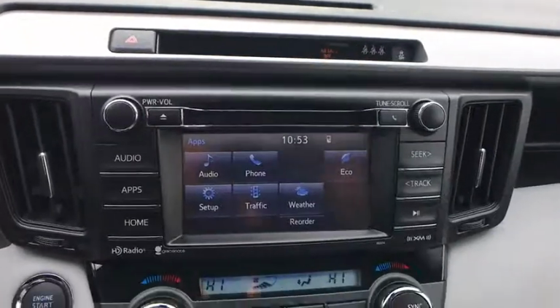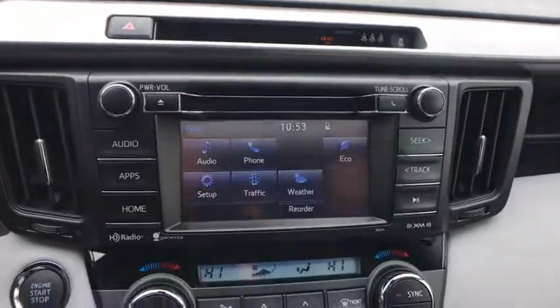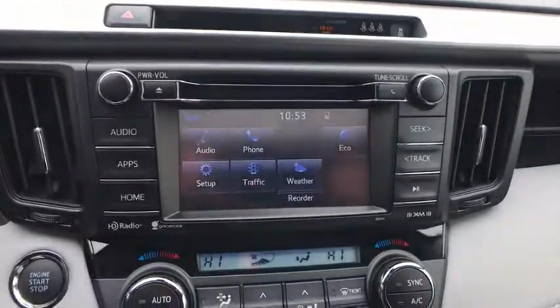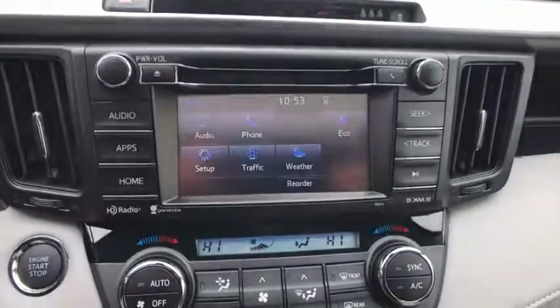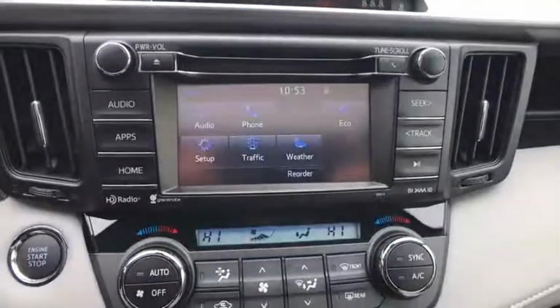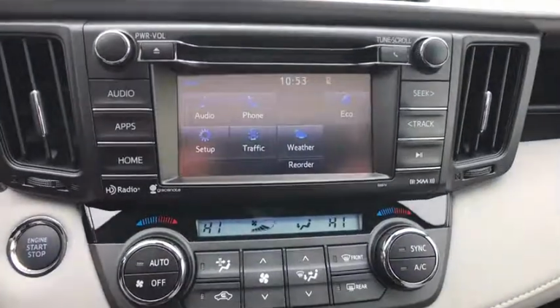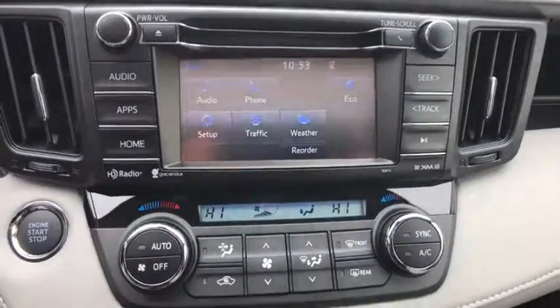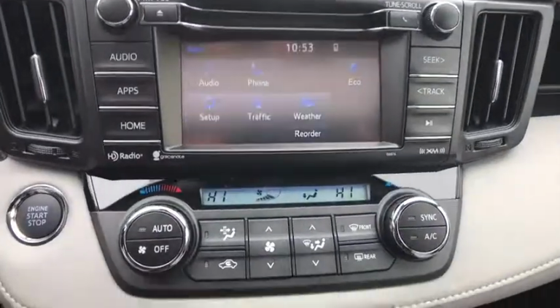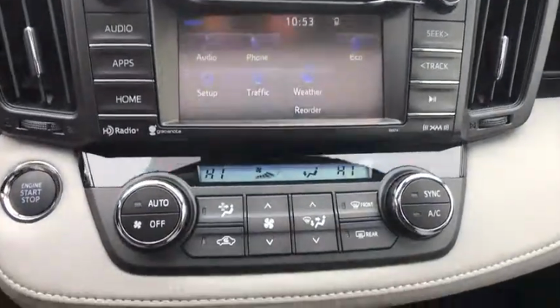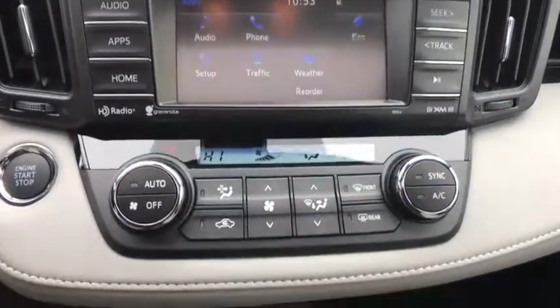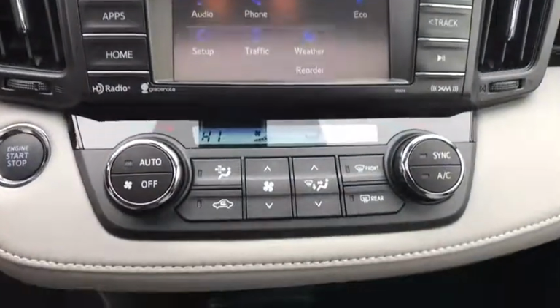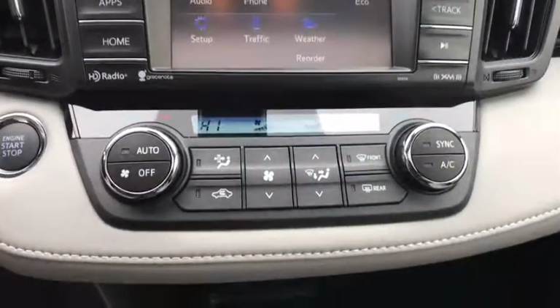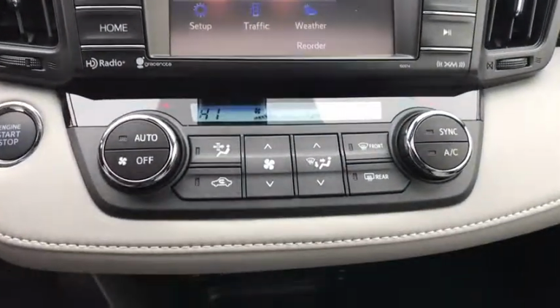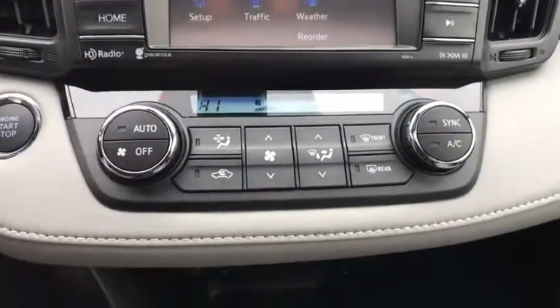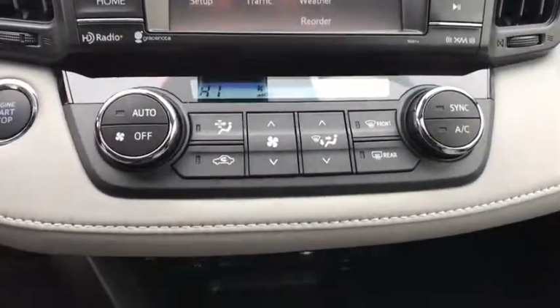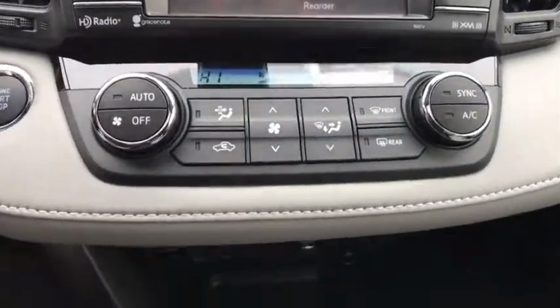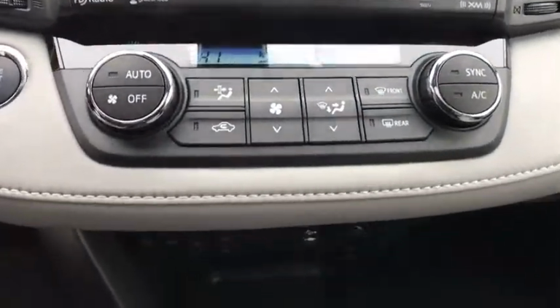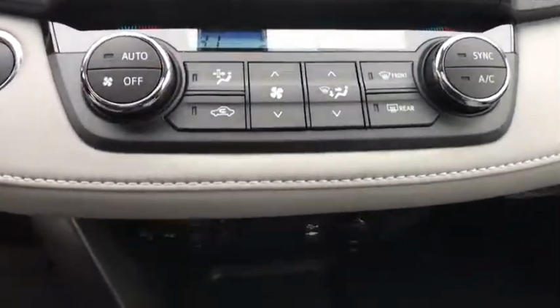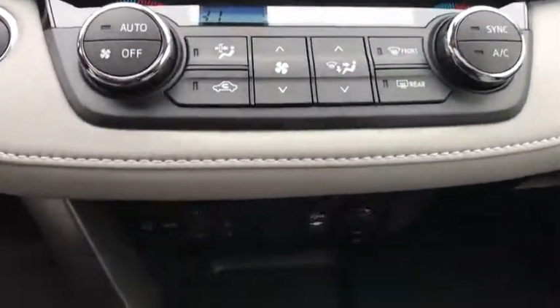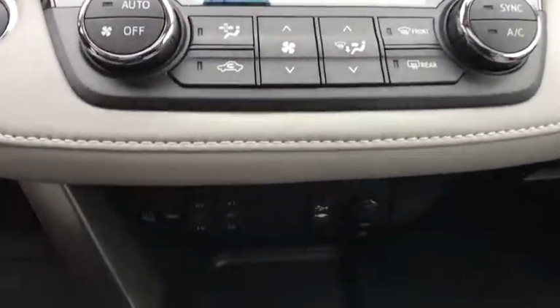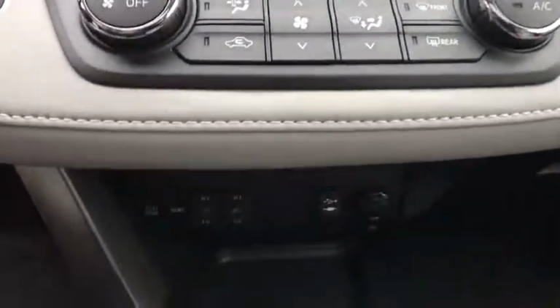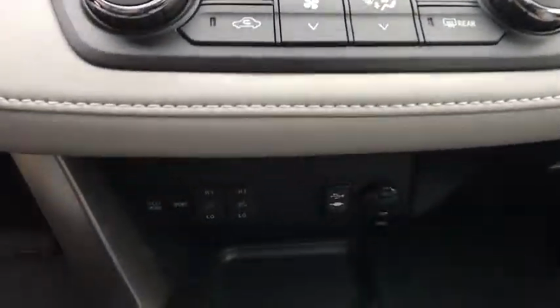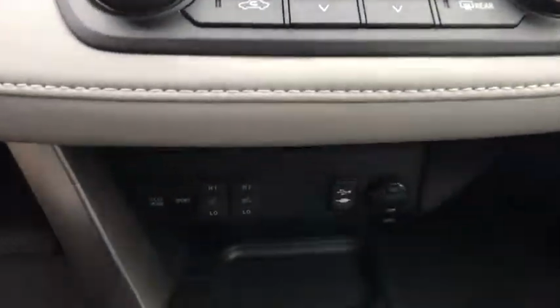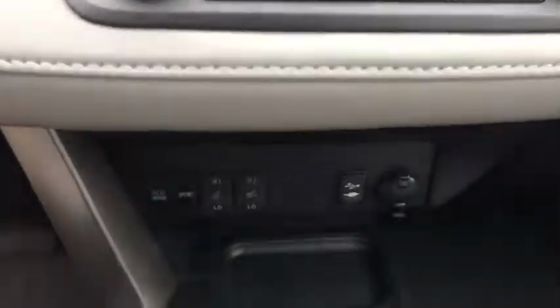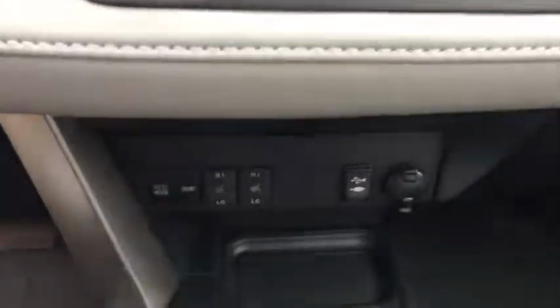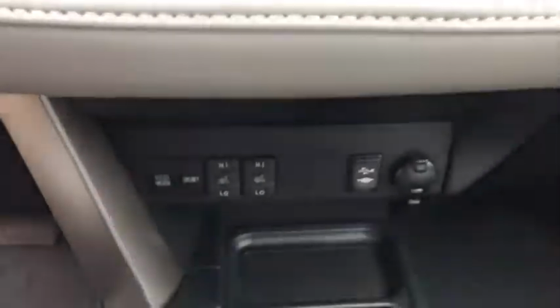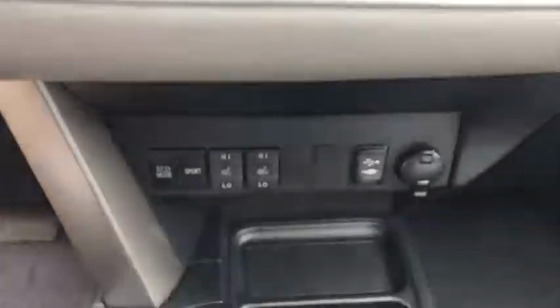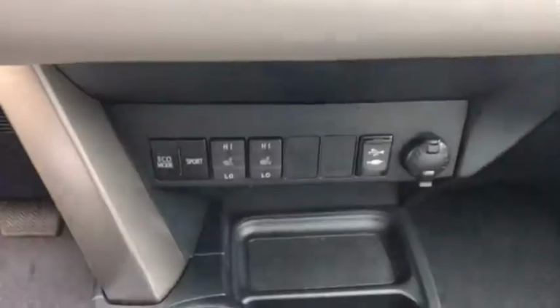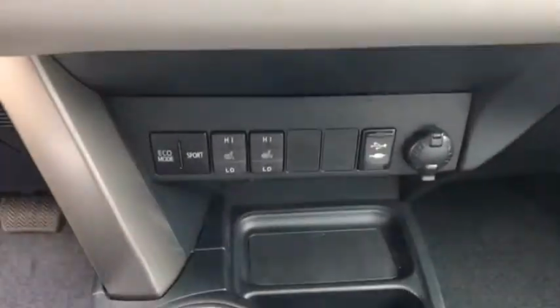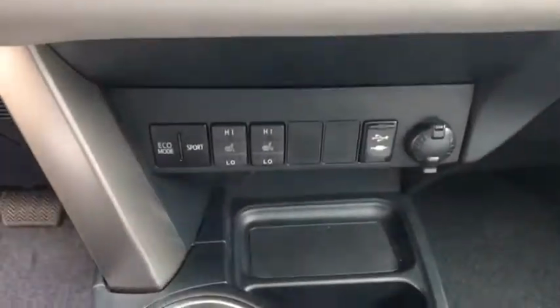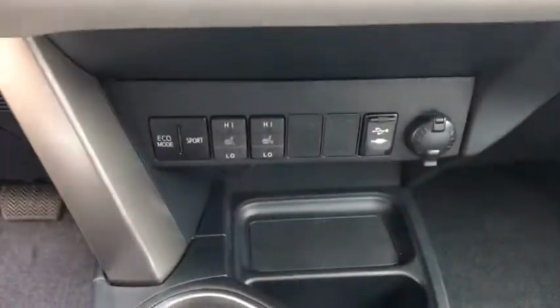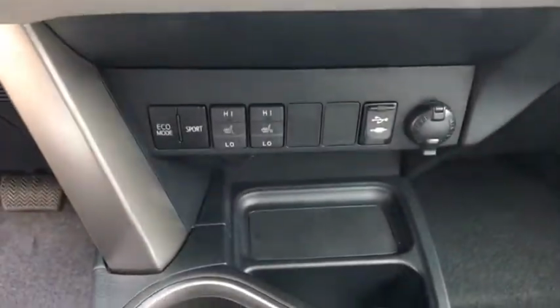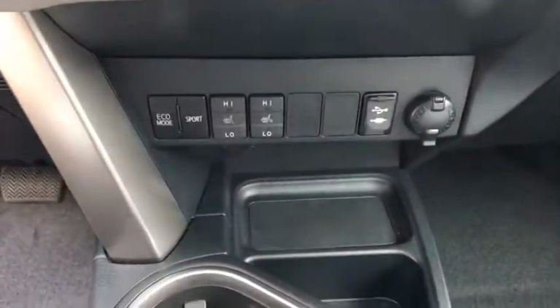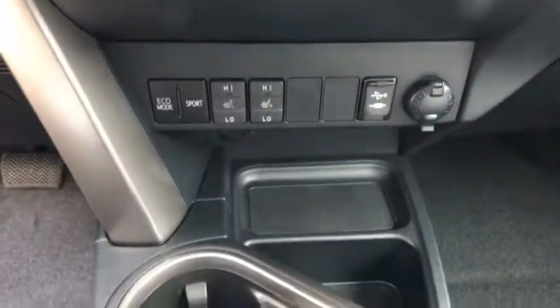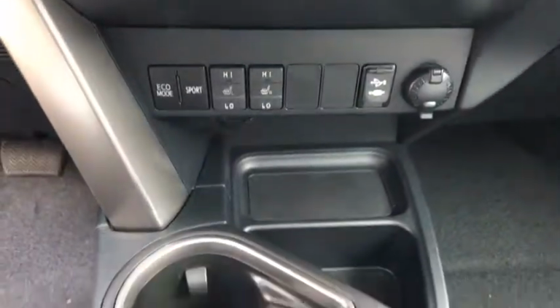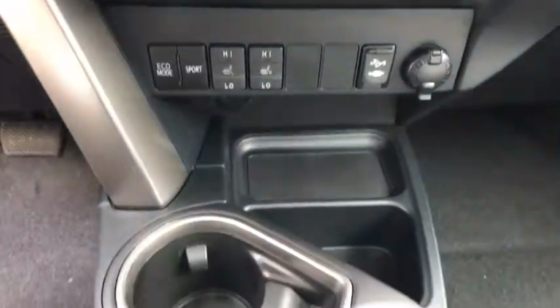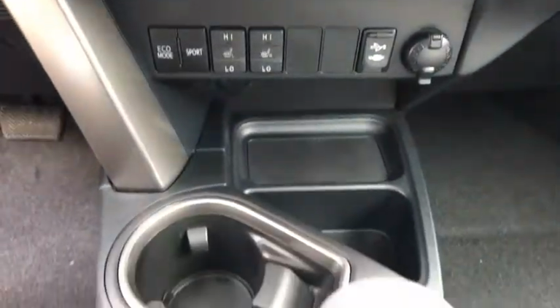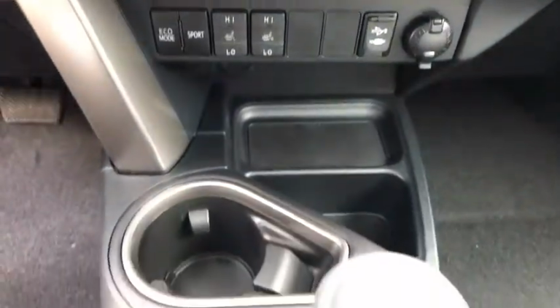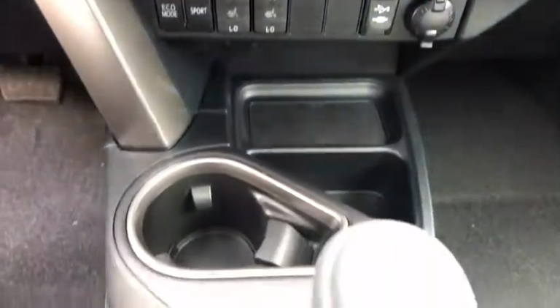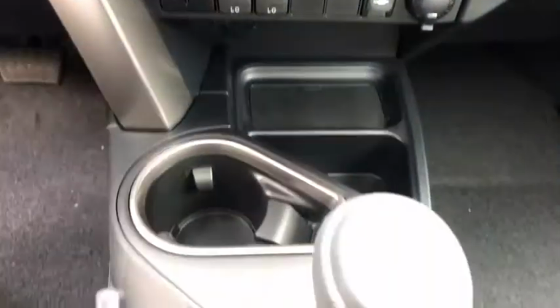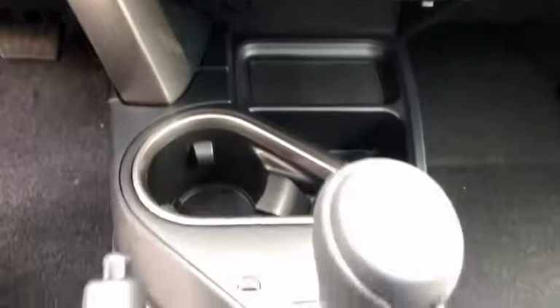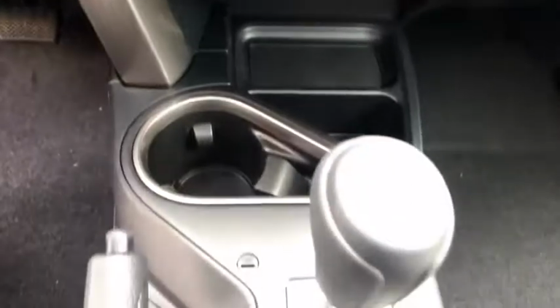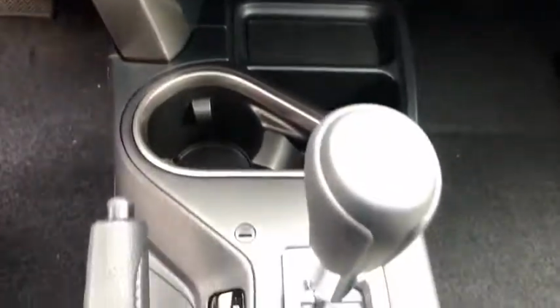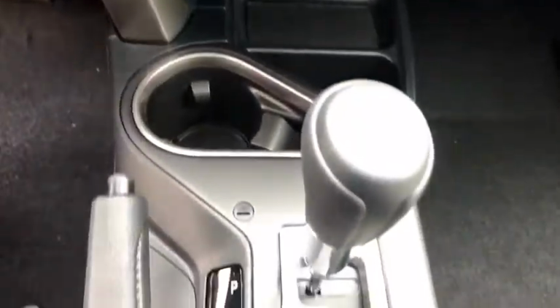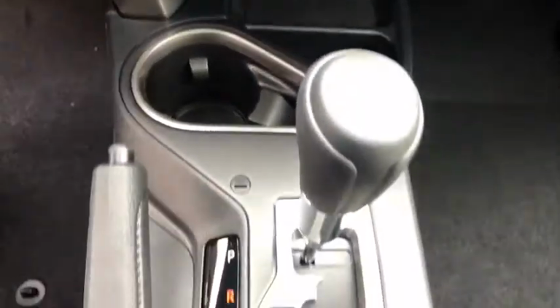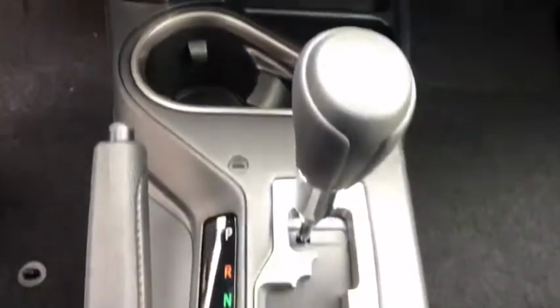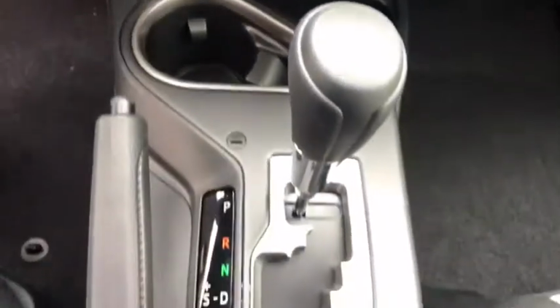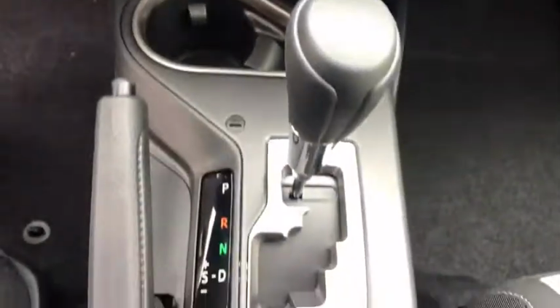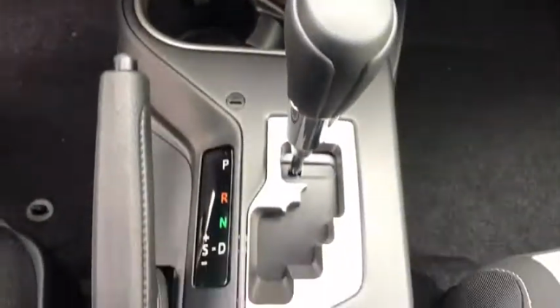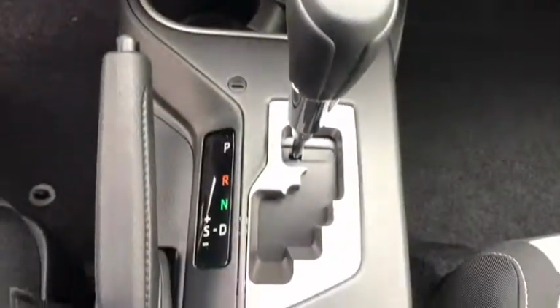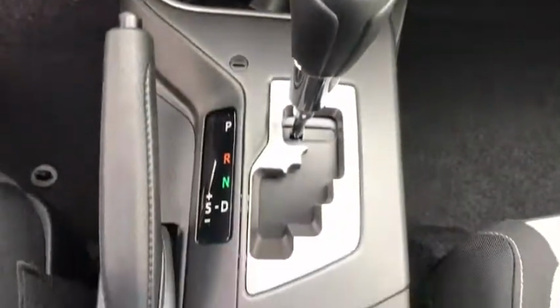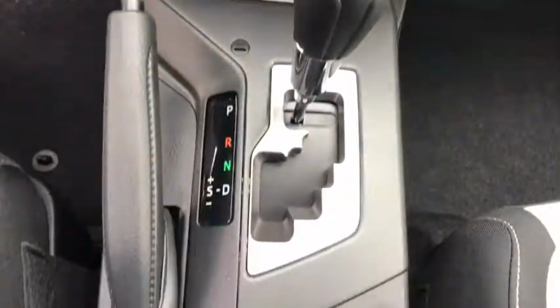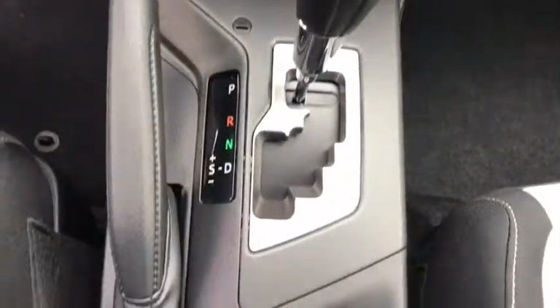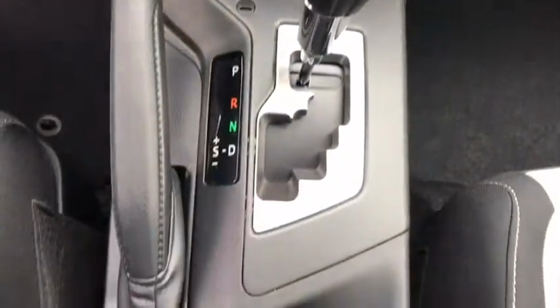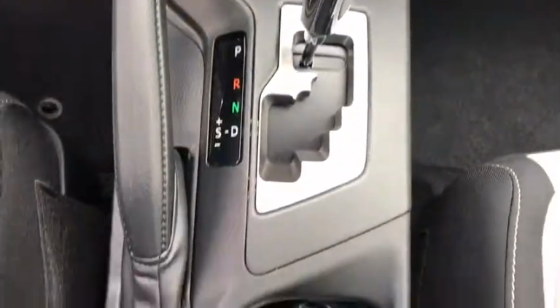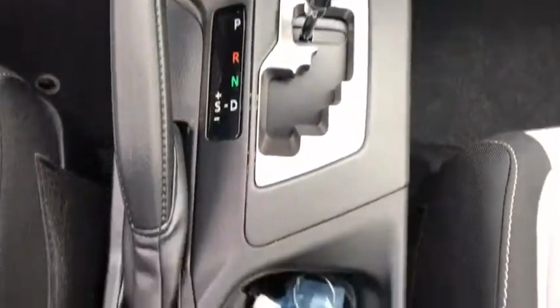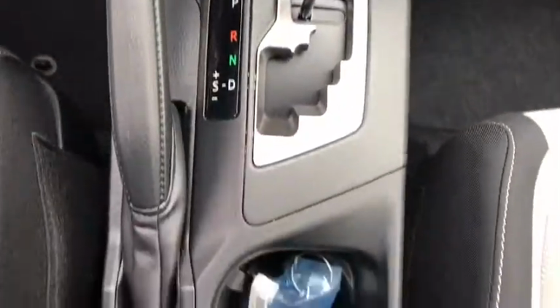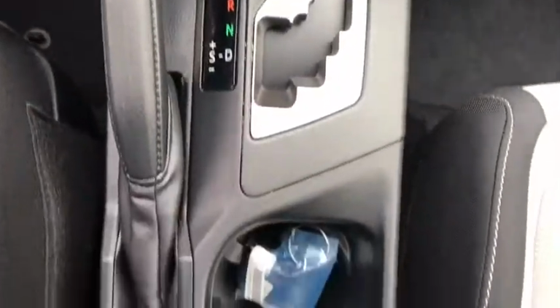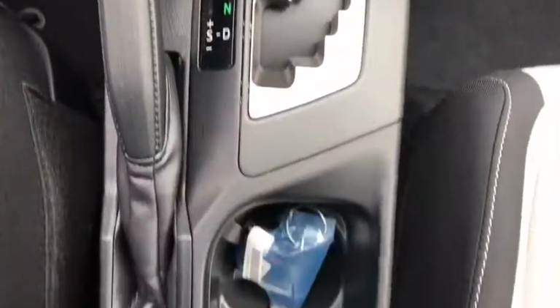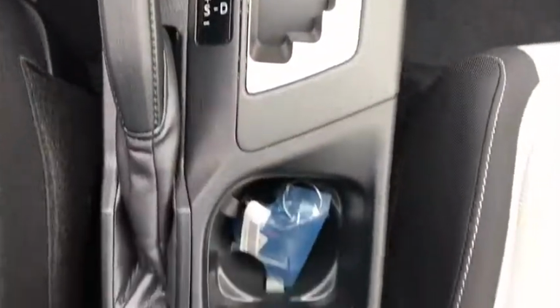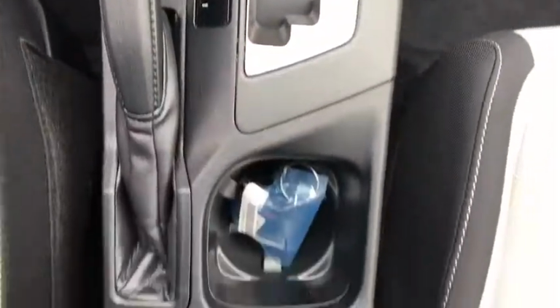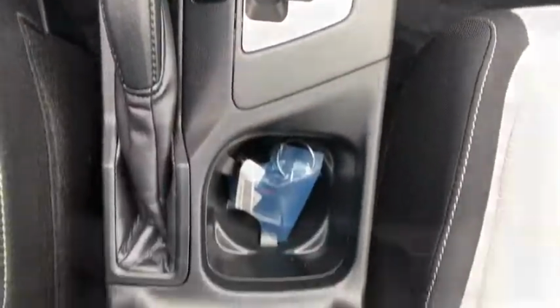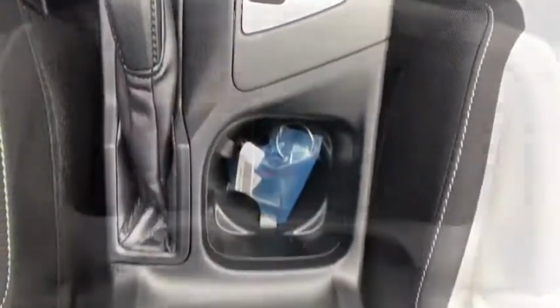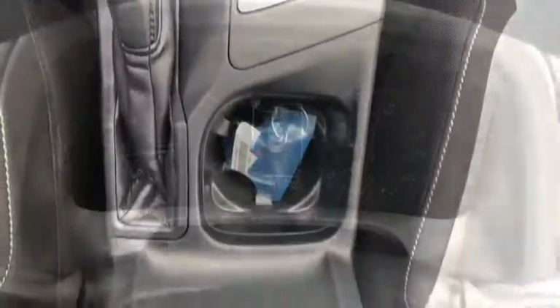Four-wheel disc brakes, aluminum wheels, AM-FM stereo radio, rear defrost, climate control, MP3 player.